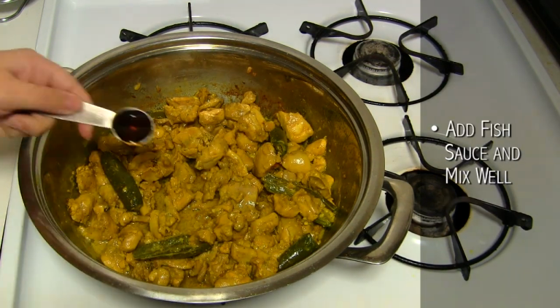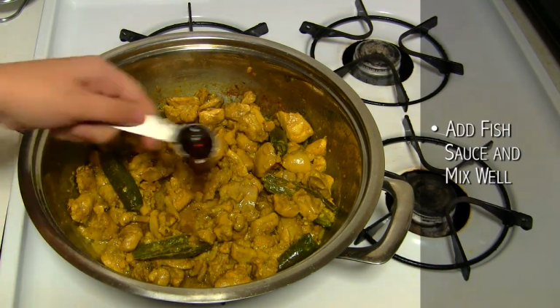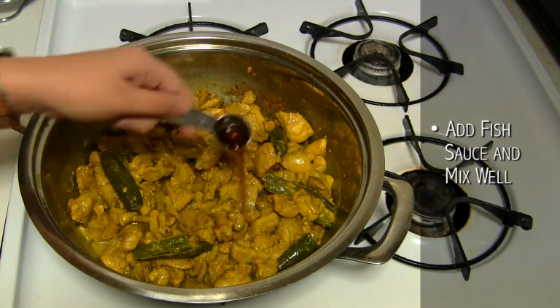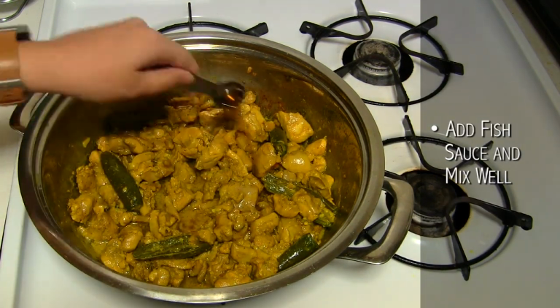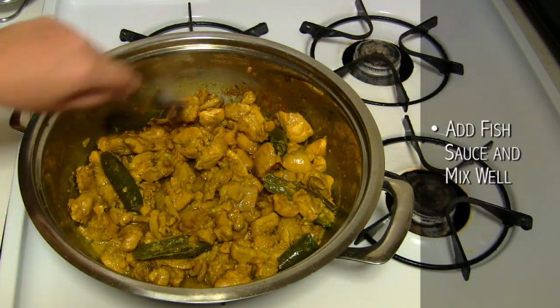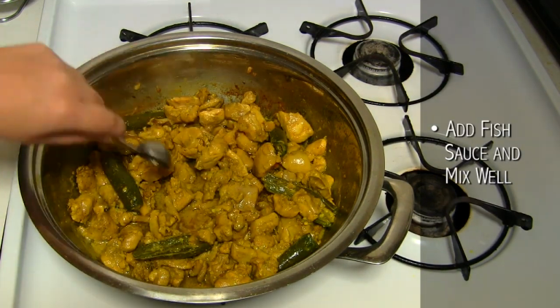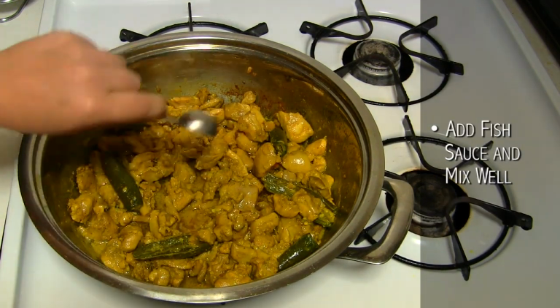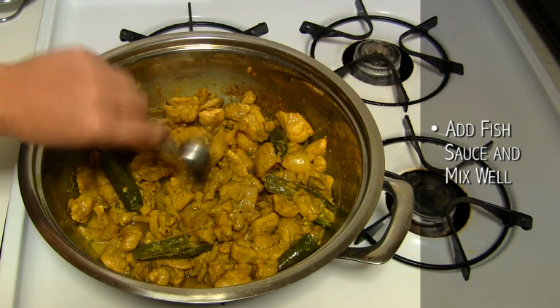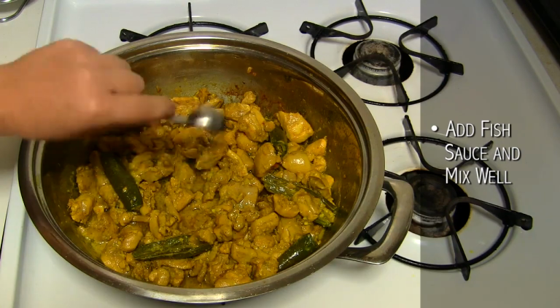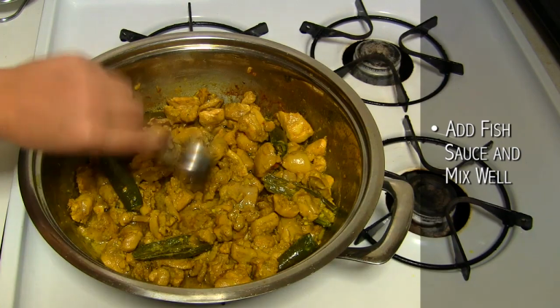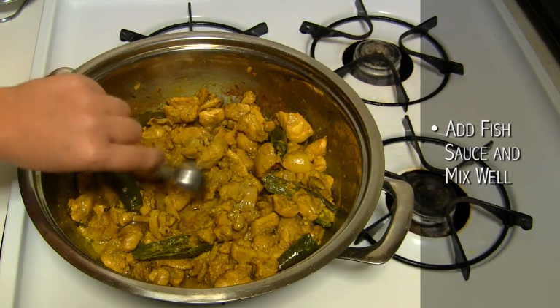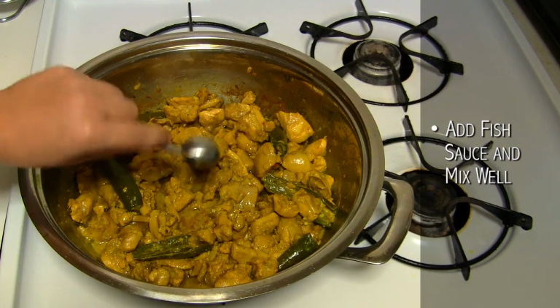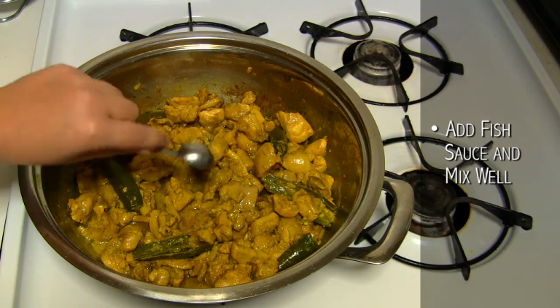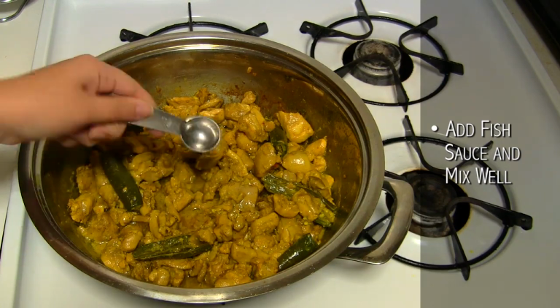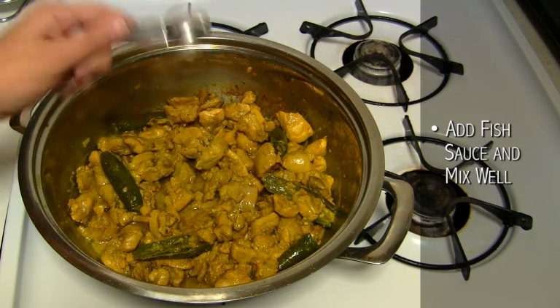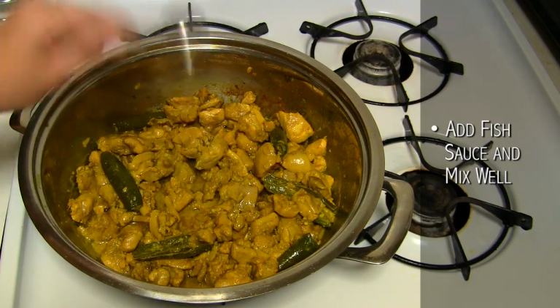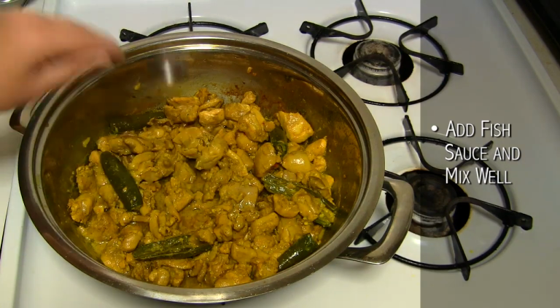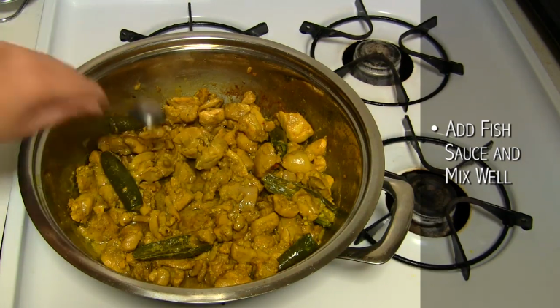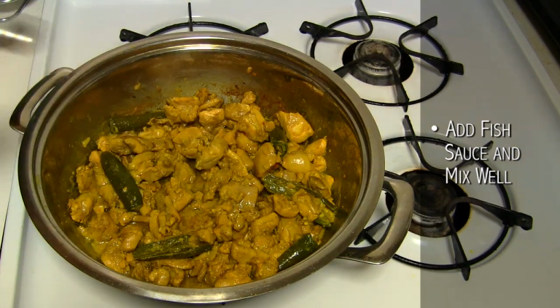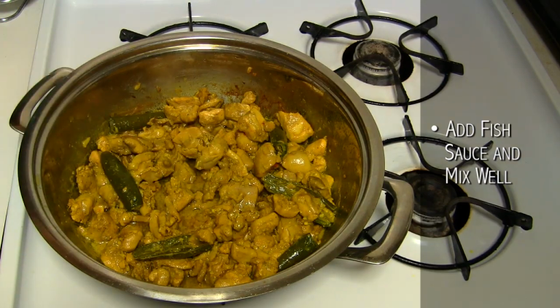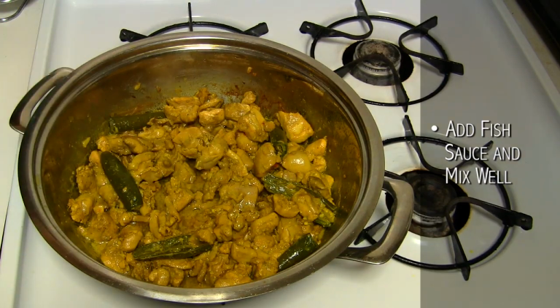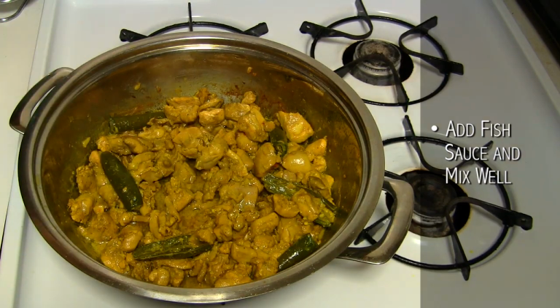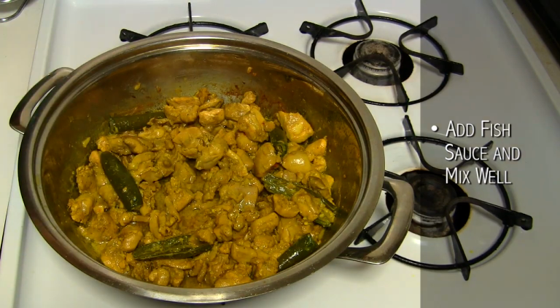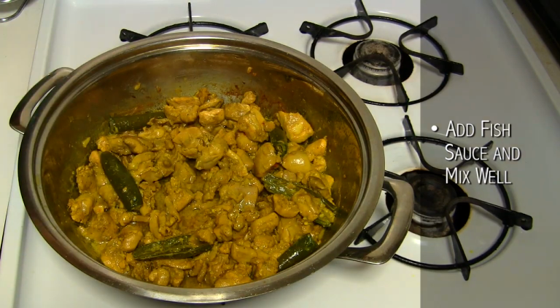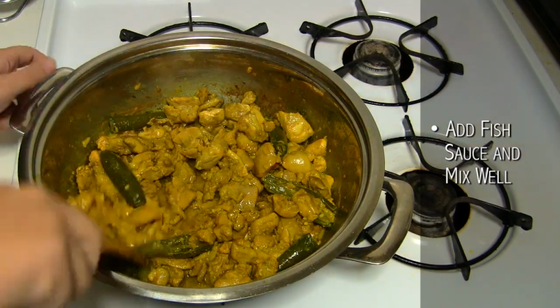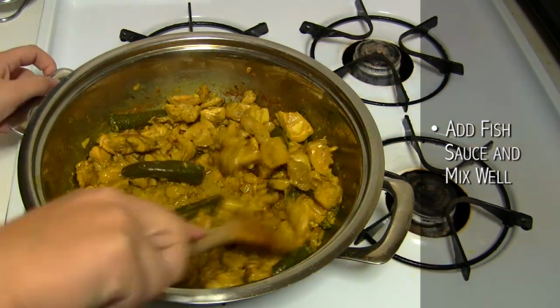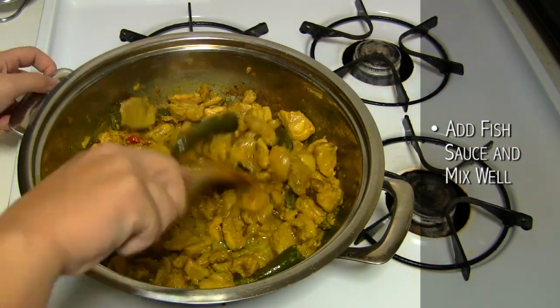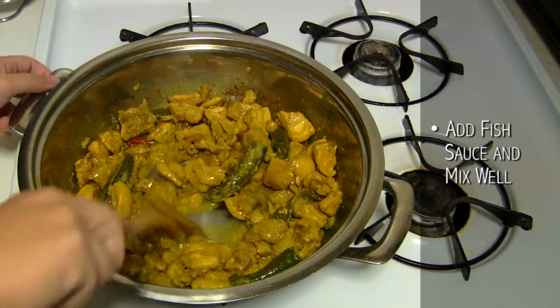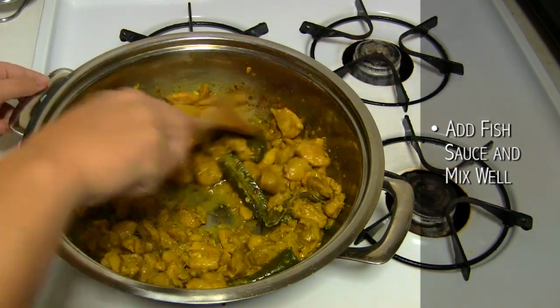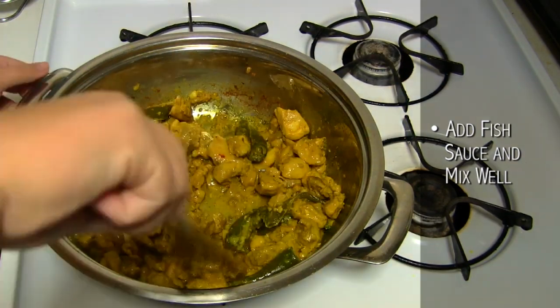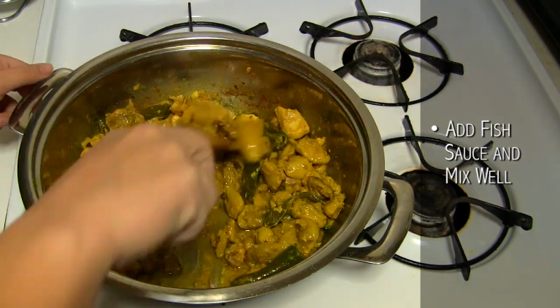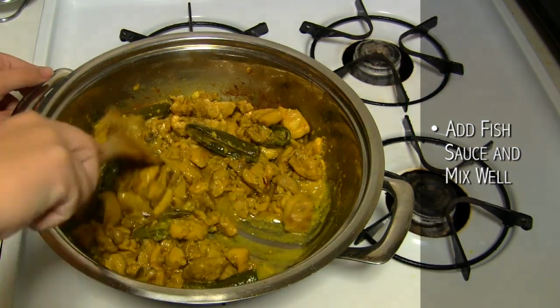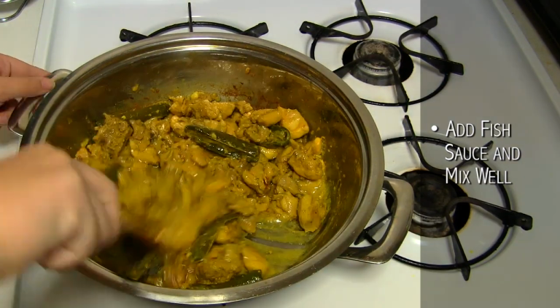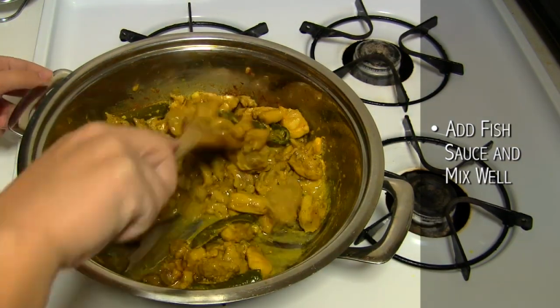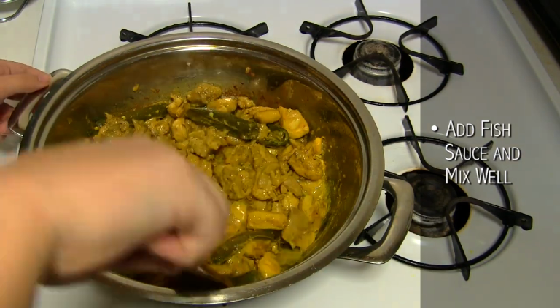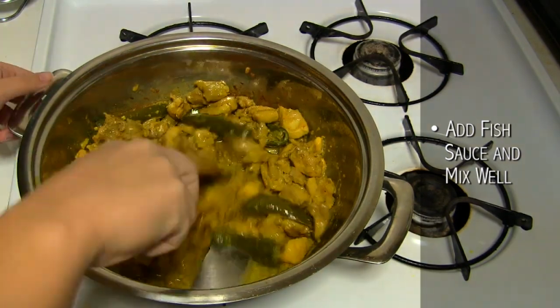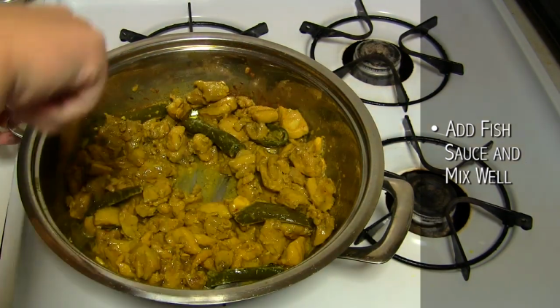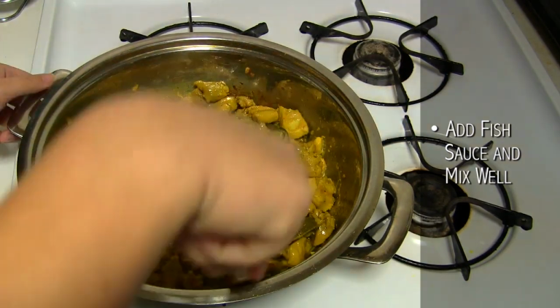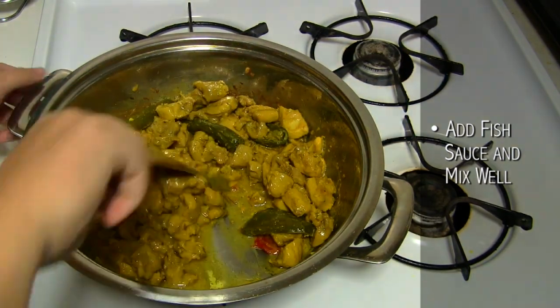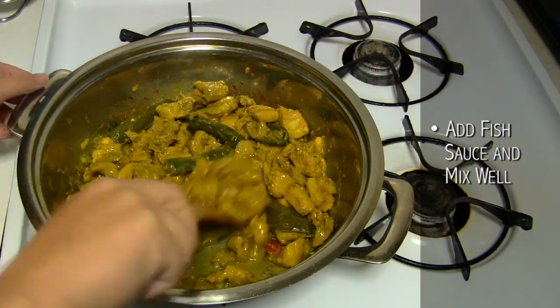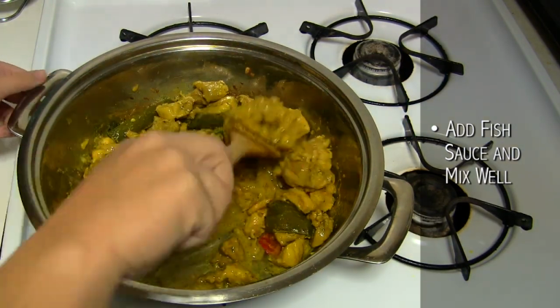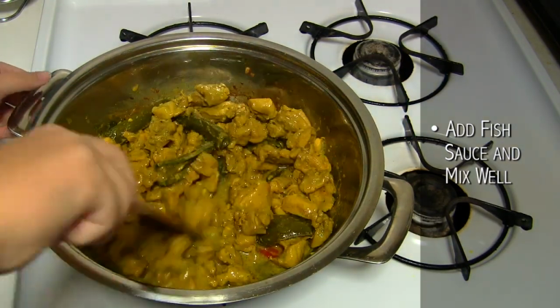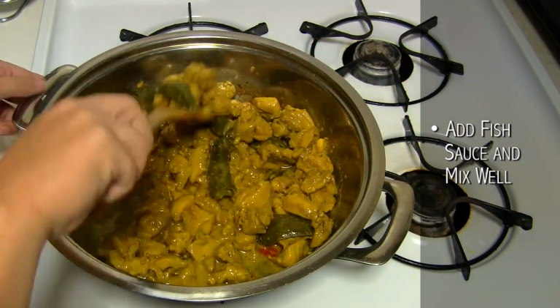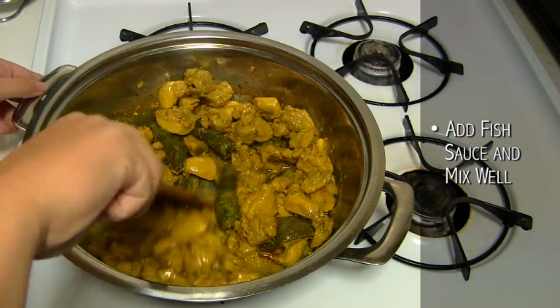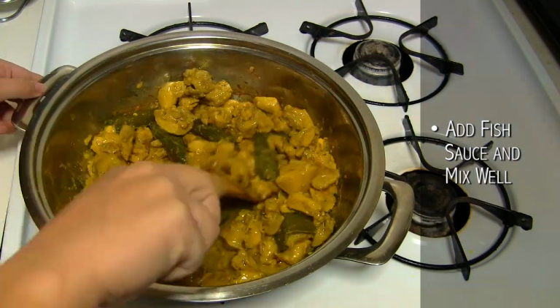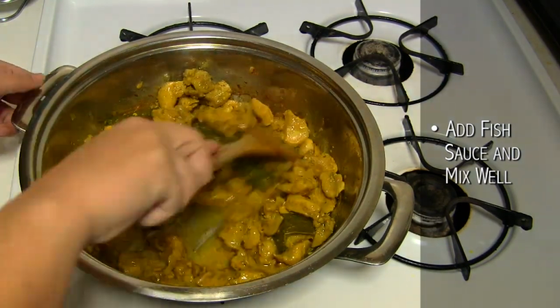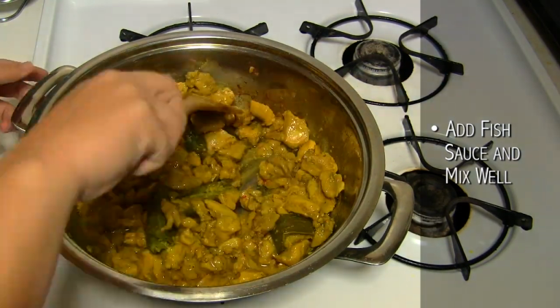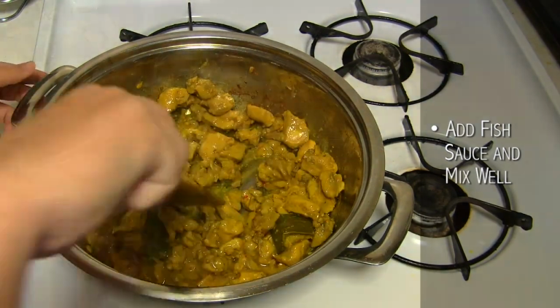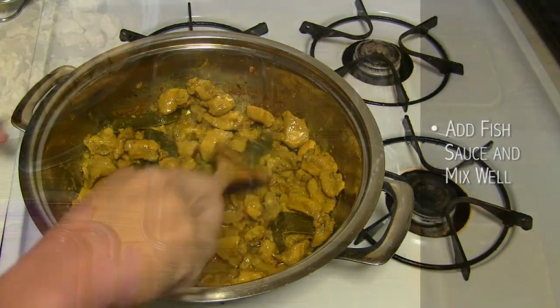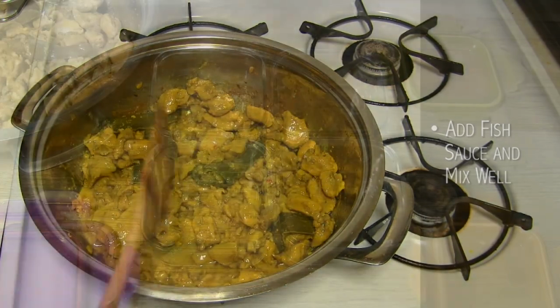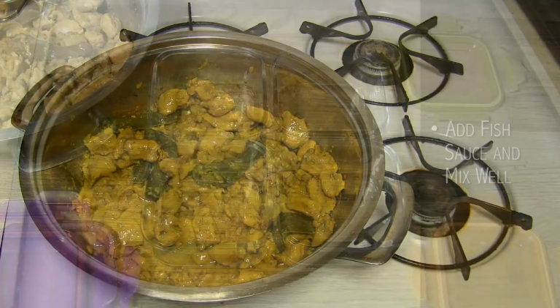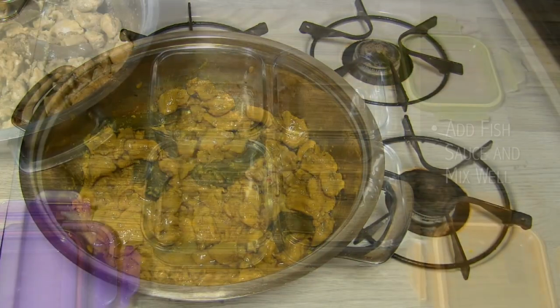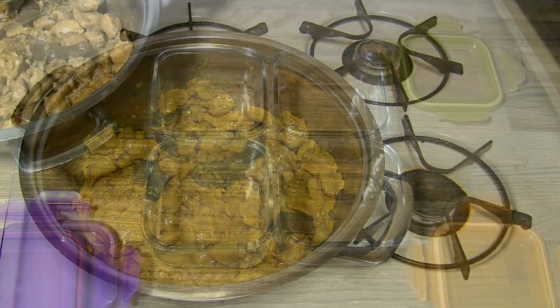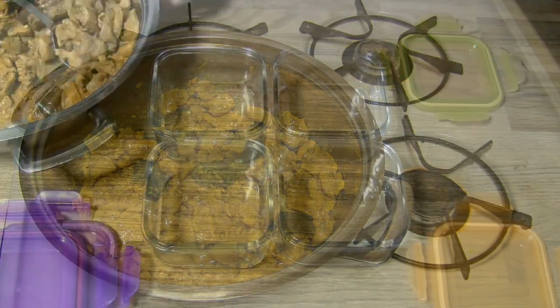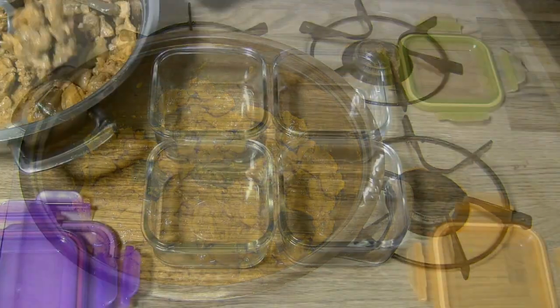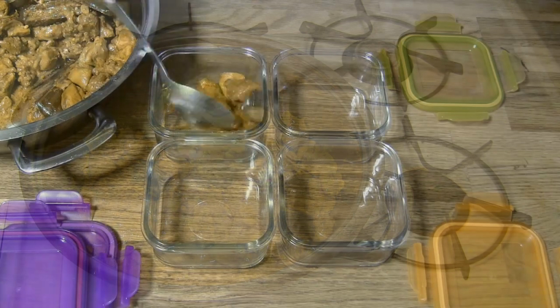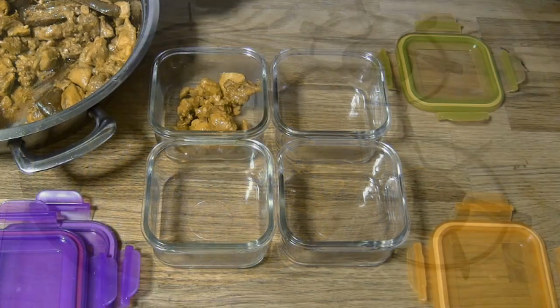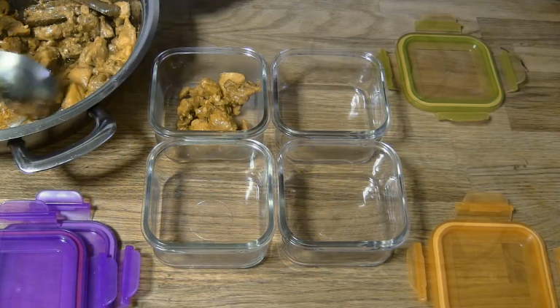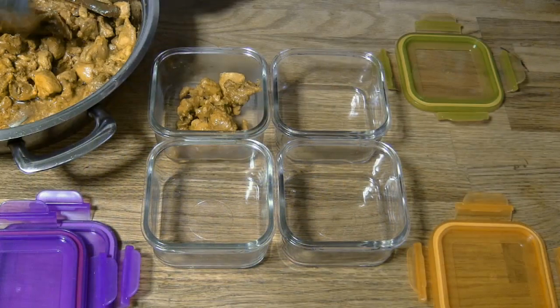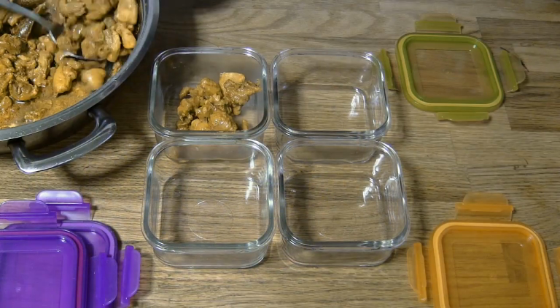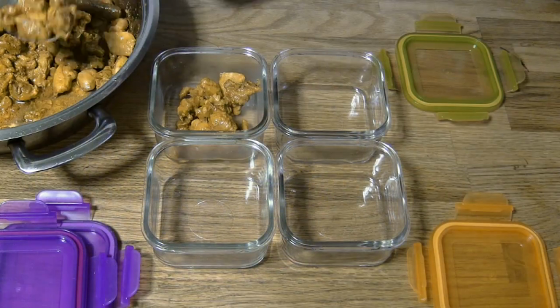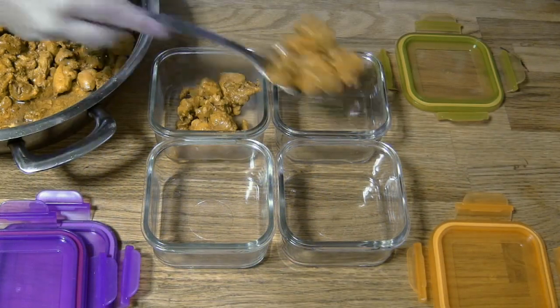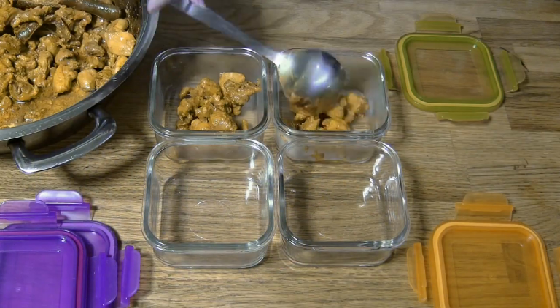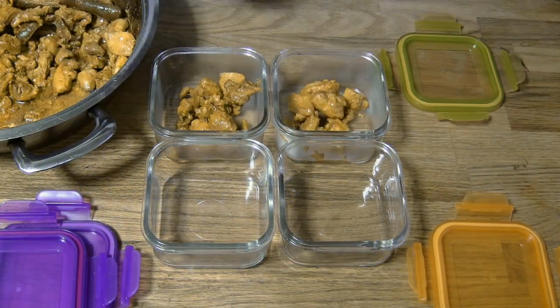Finally, add the fish sauce, mix well, and serve immediately. Or package it for meals for the week.